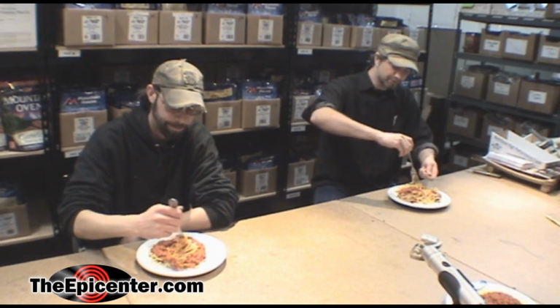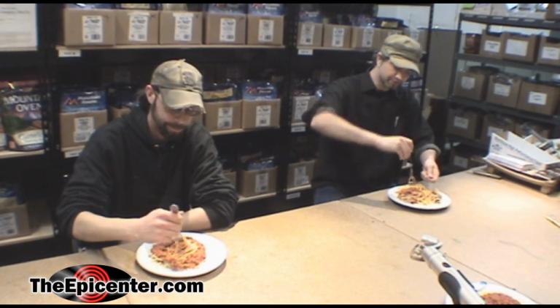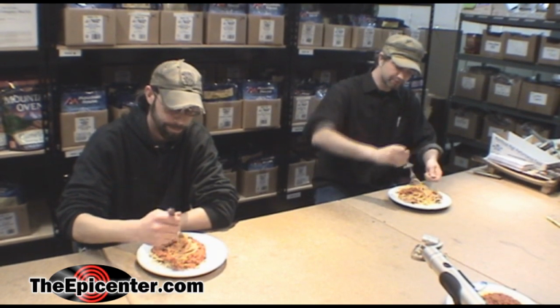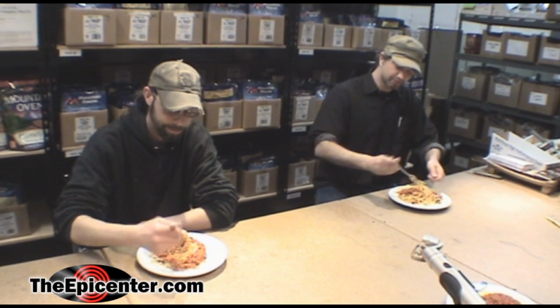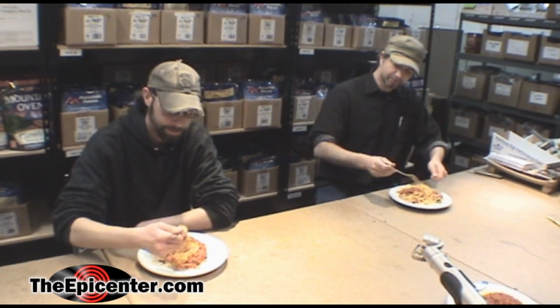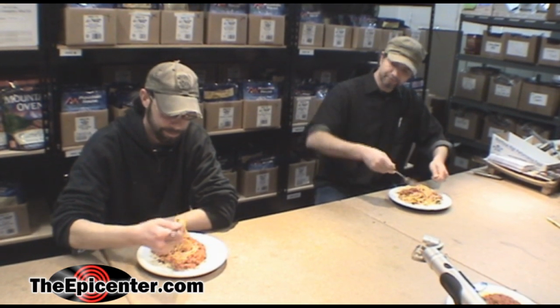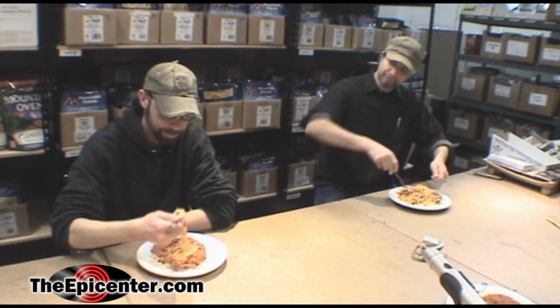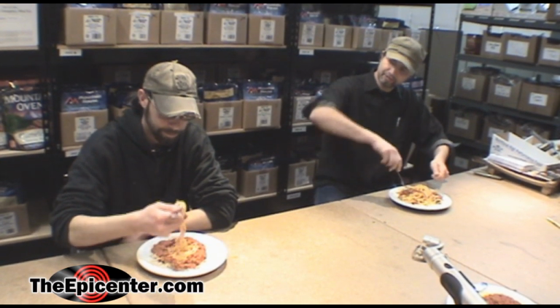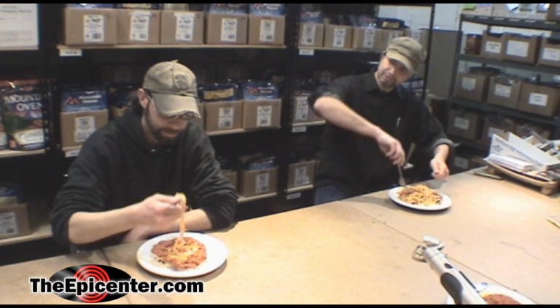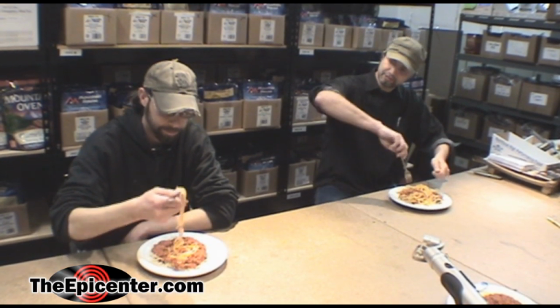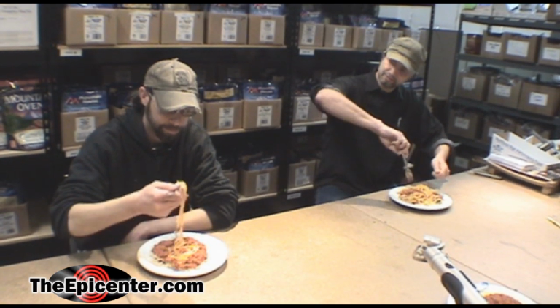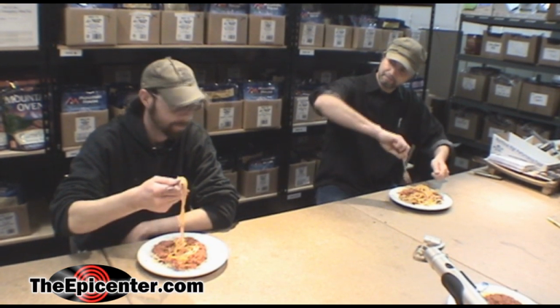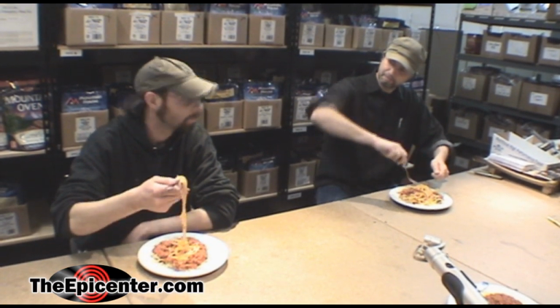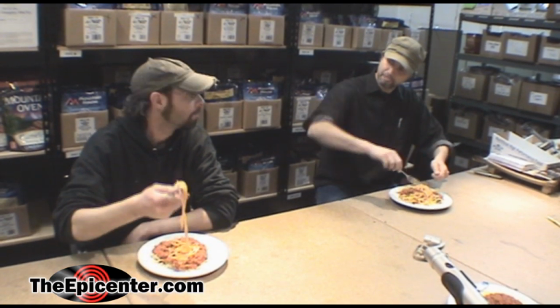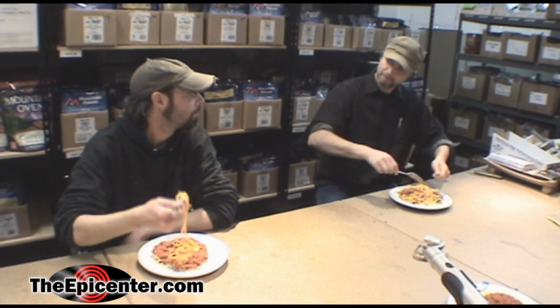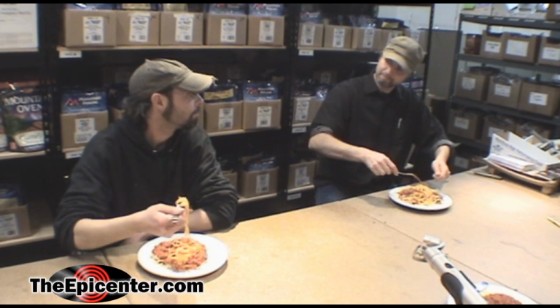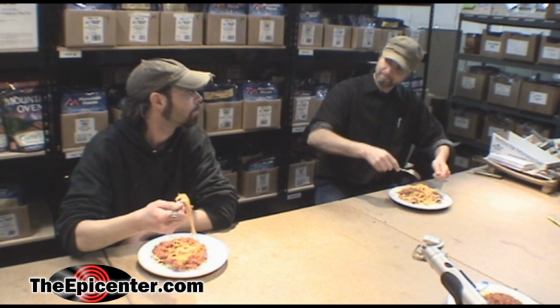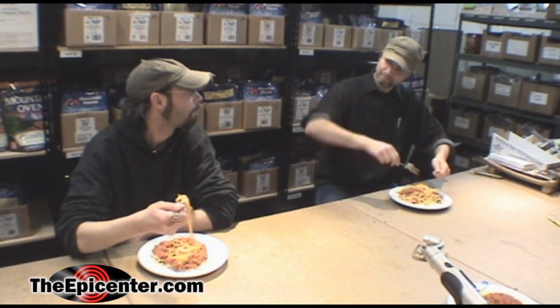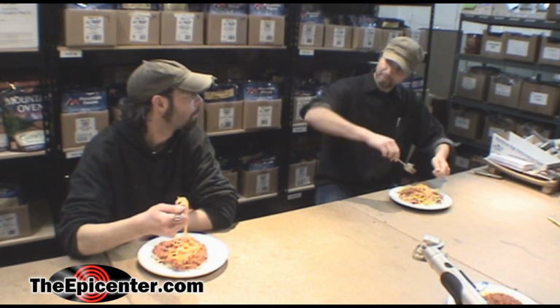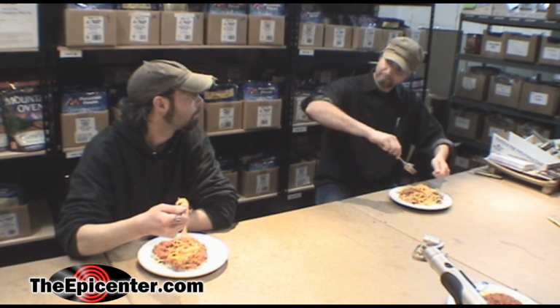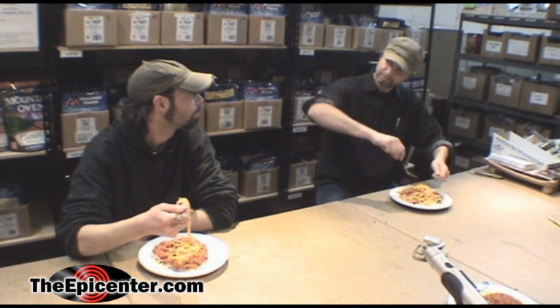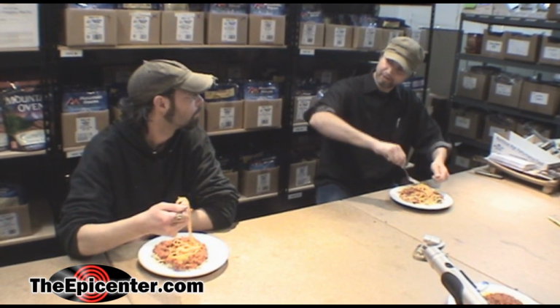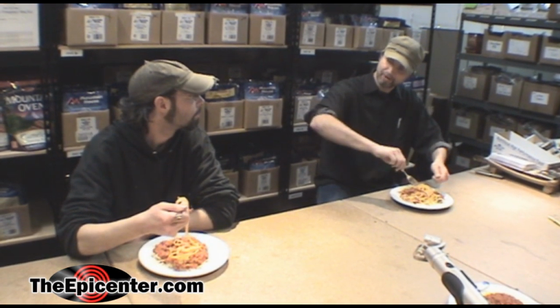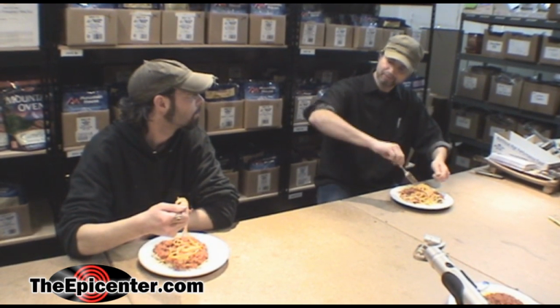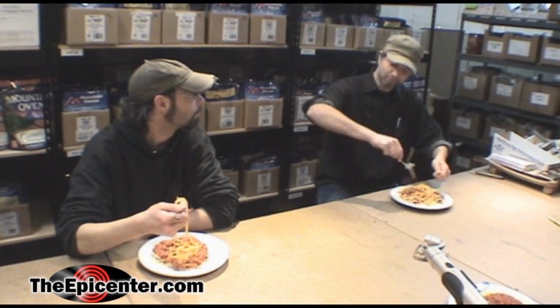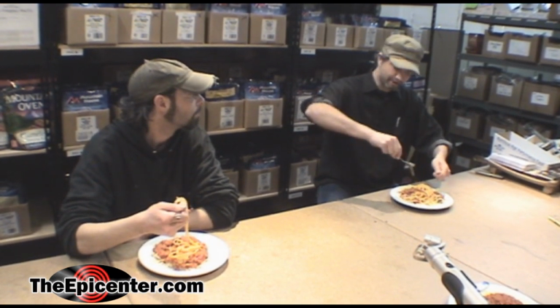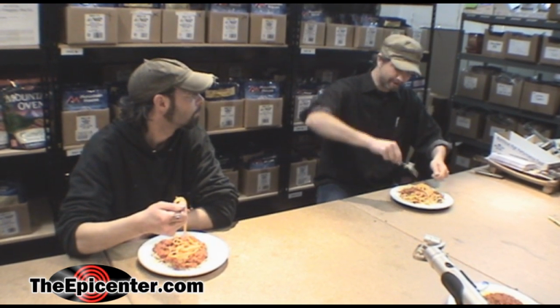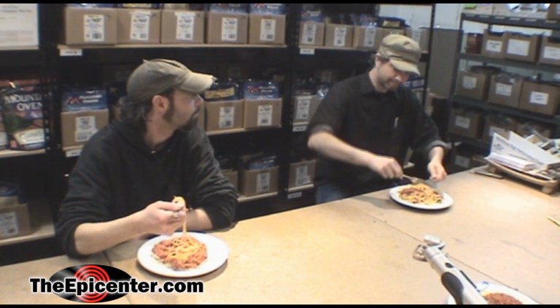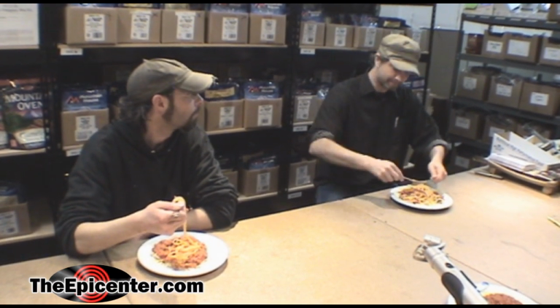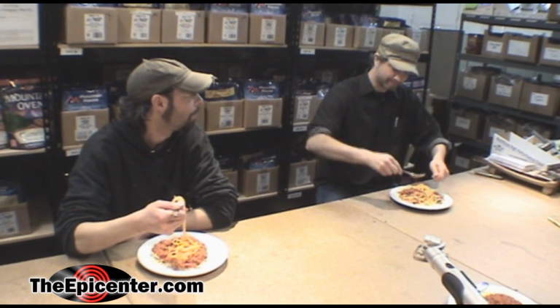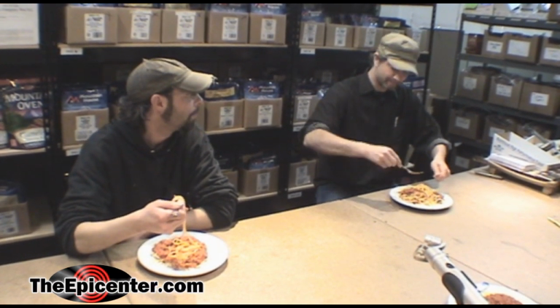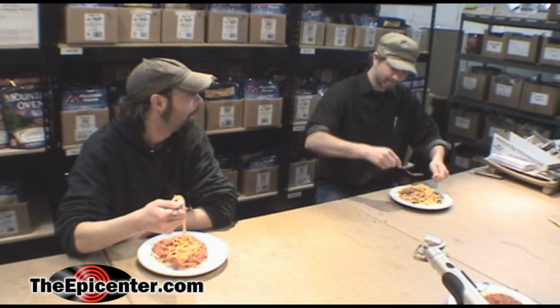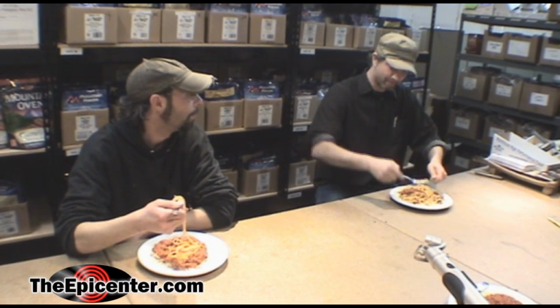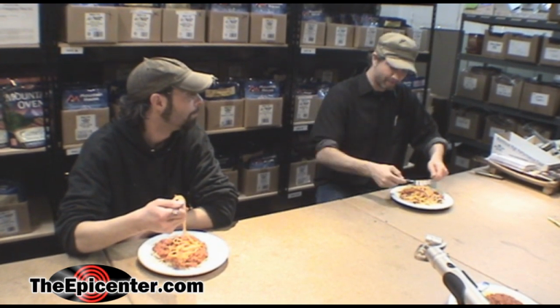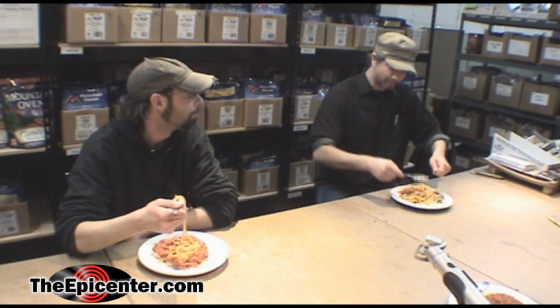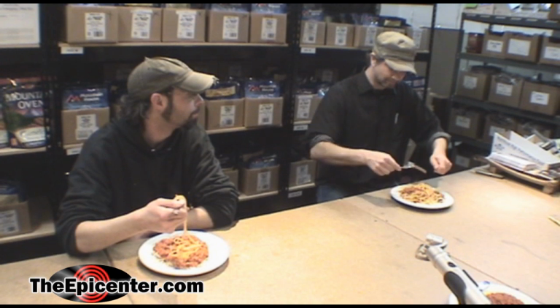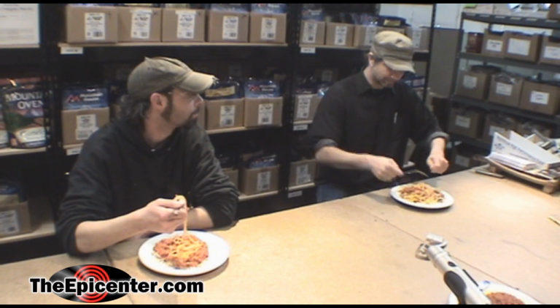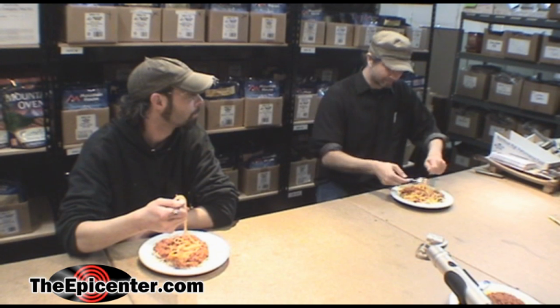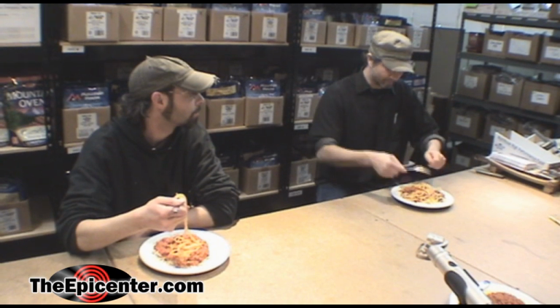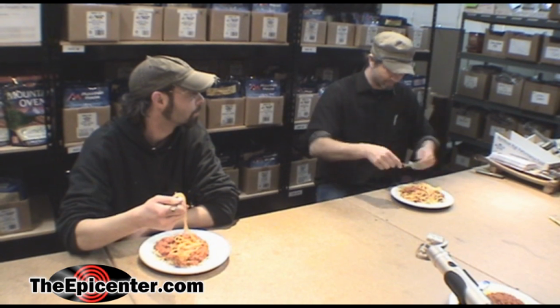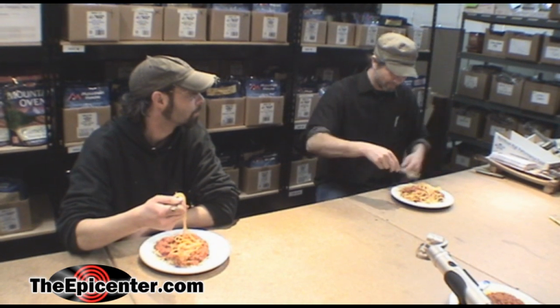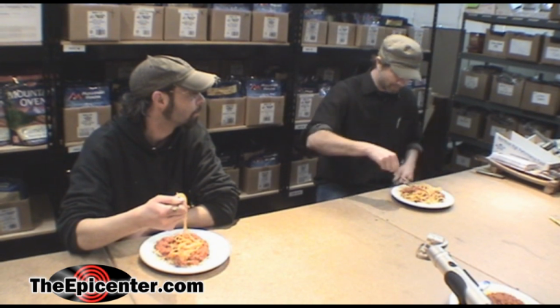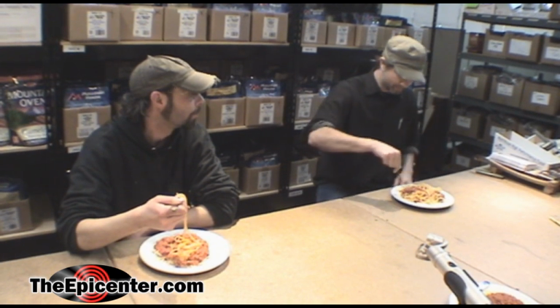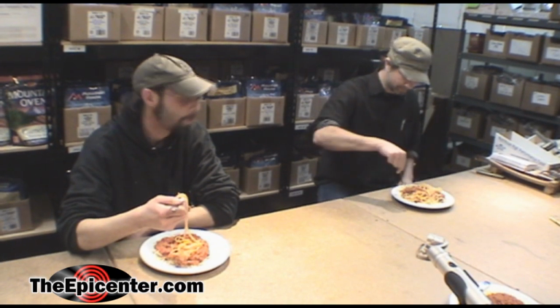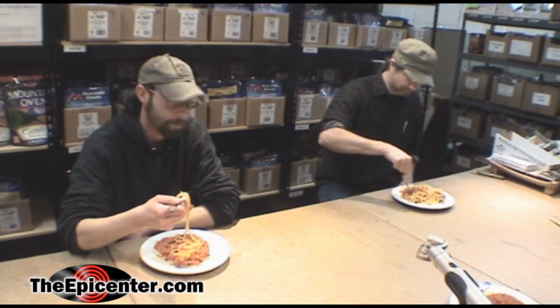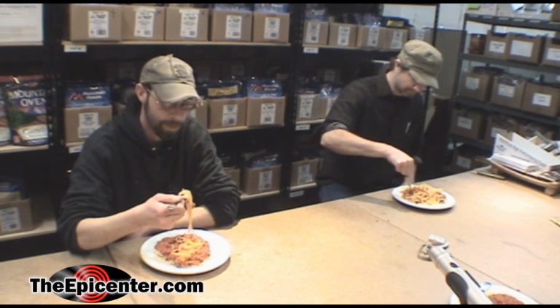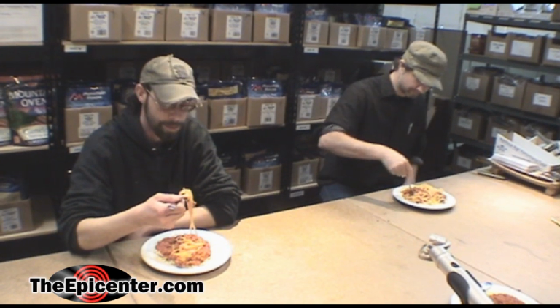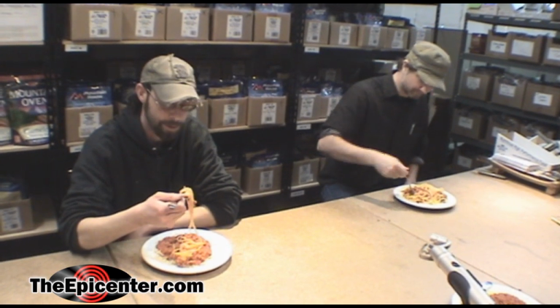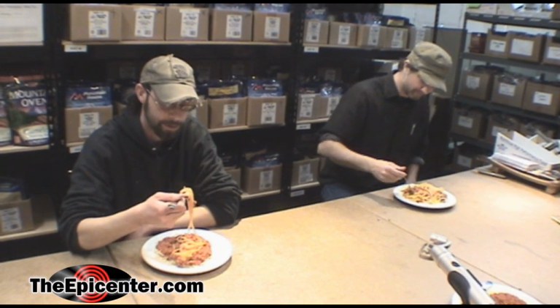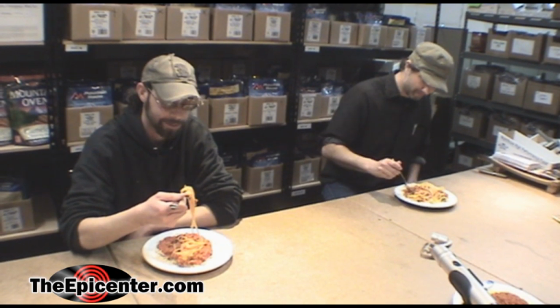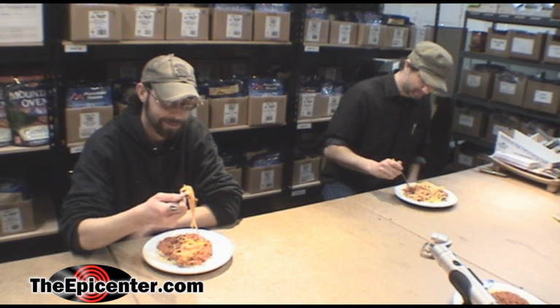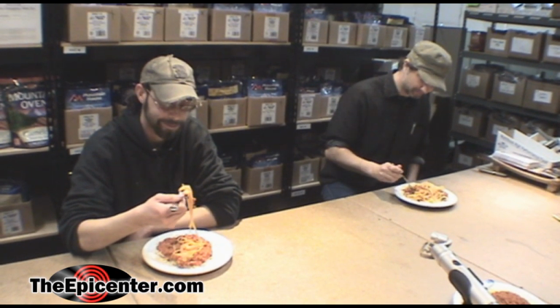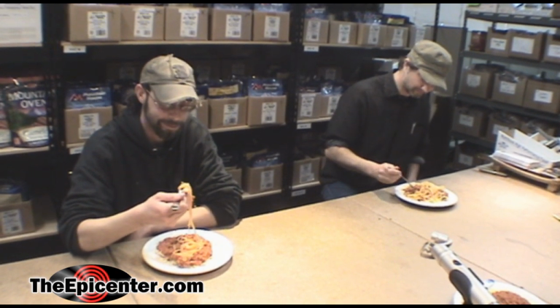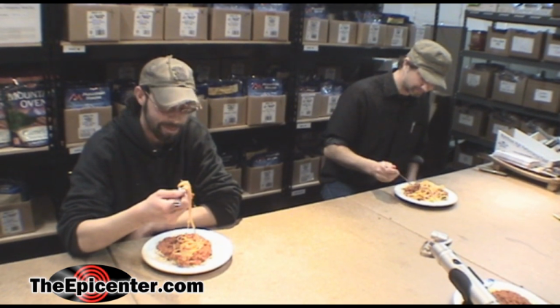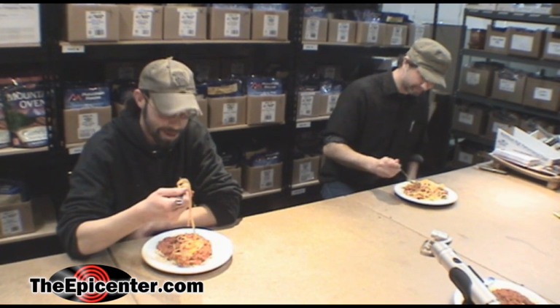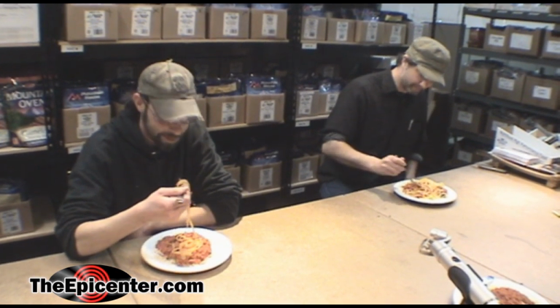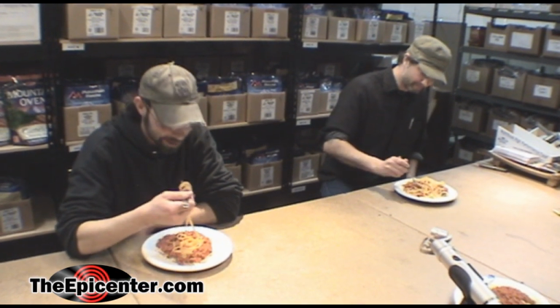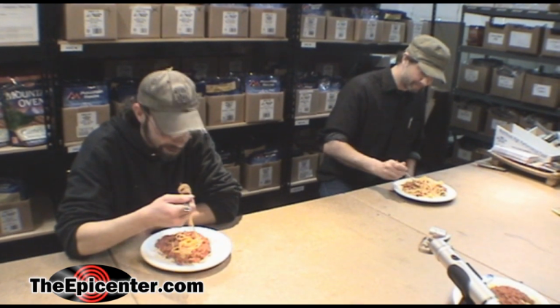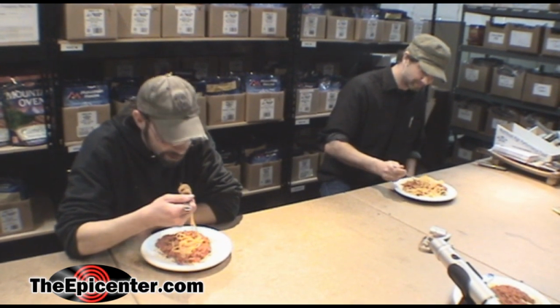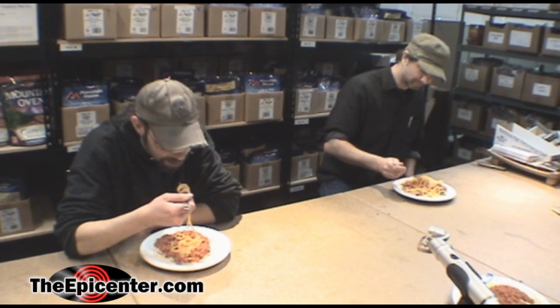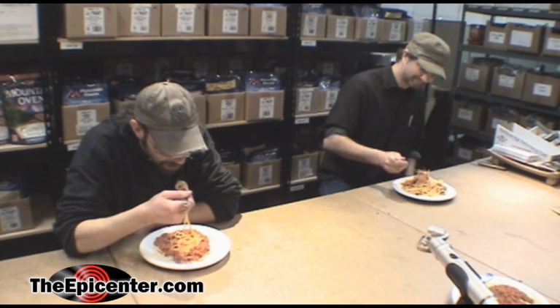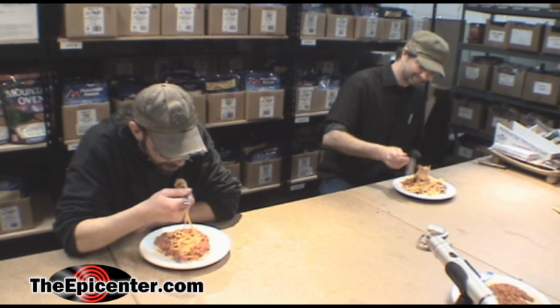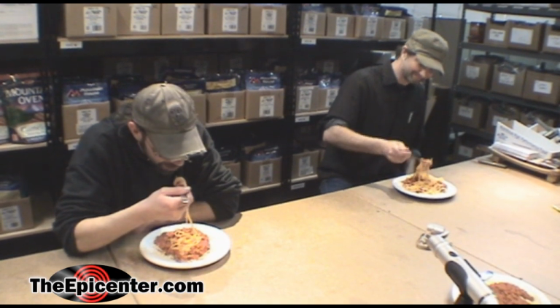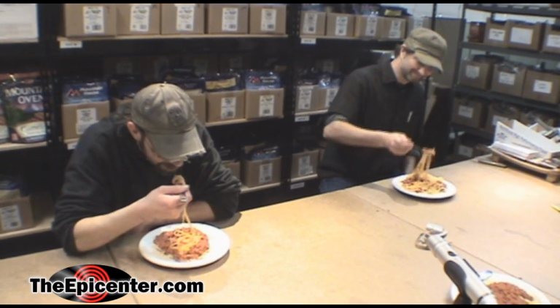You need a spoon so you can do it the fancy Italian way. Maybe a spork.